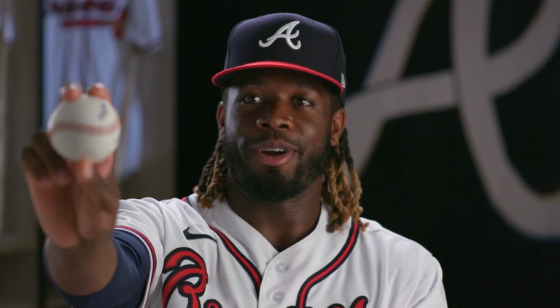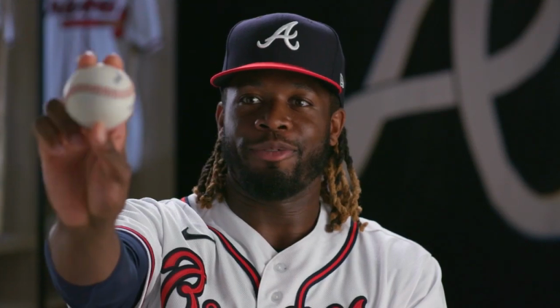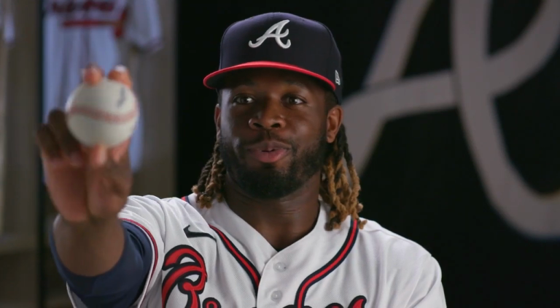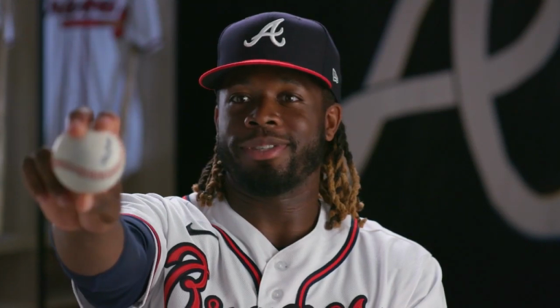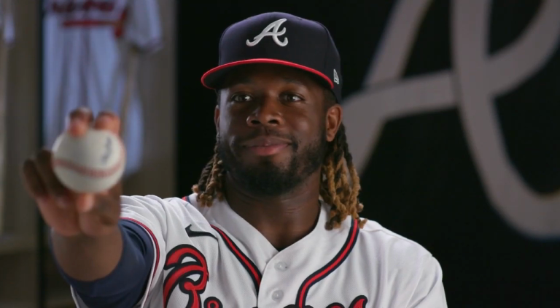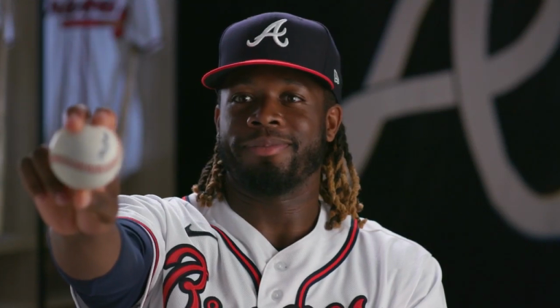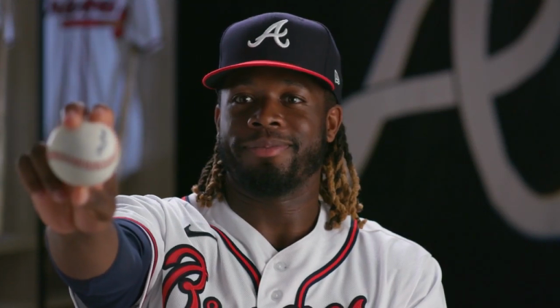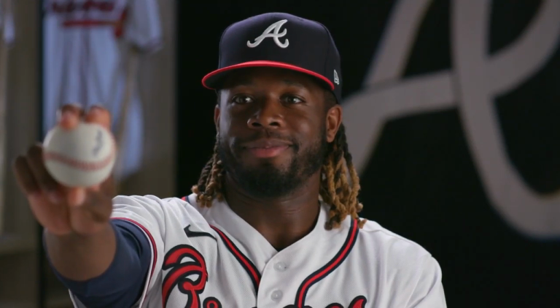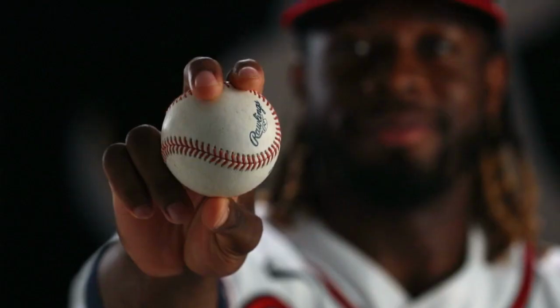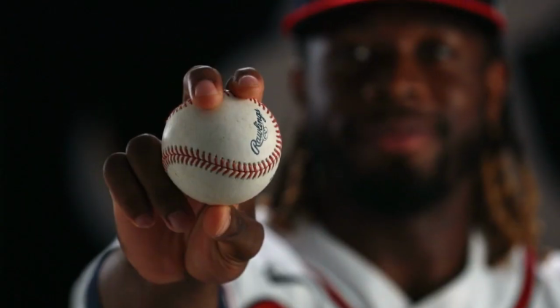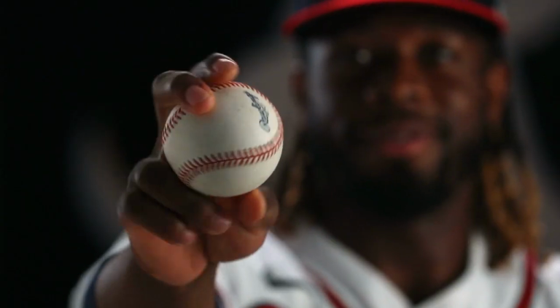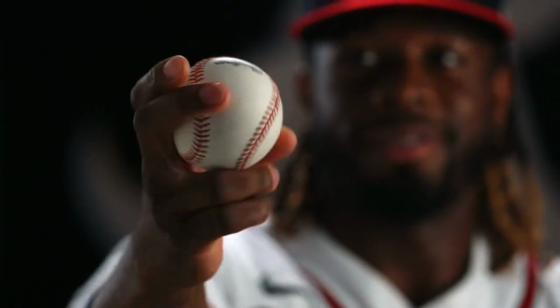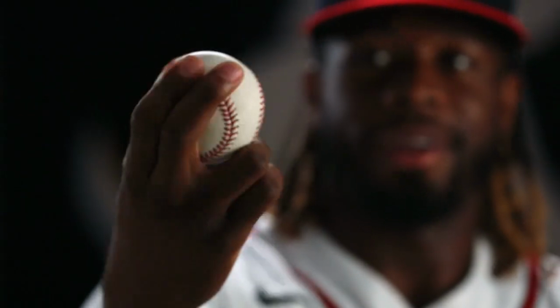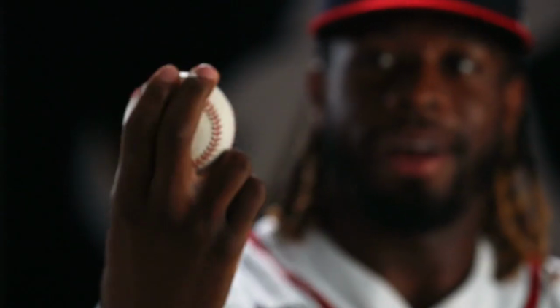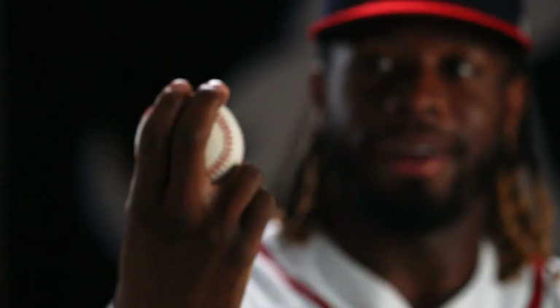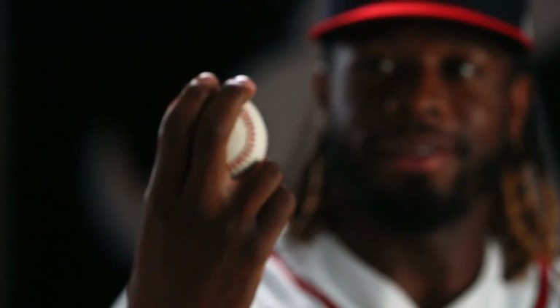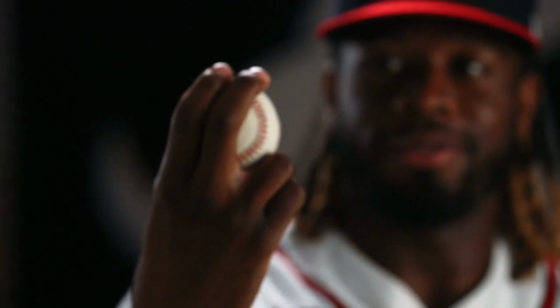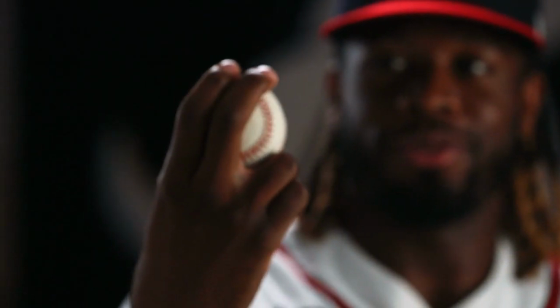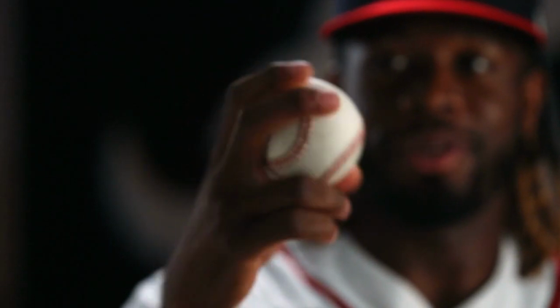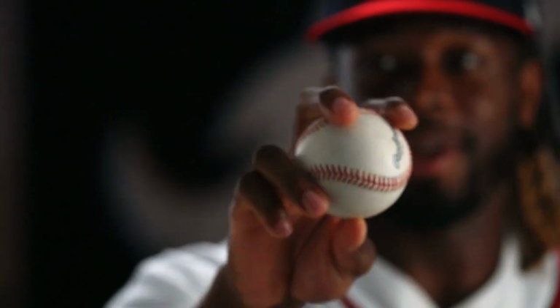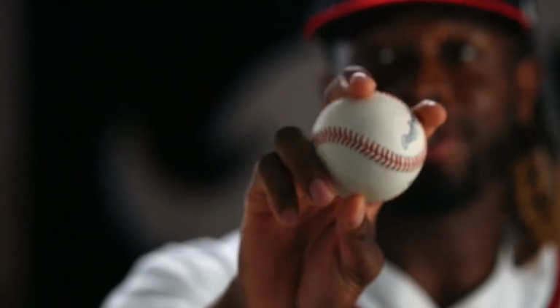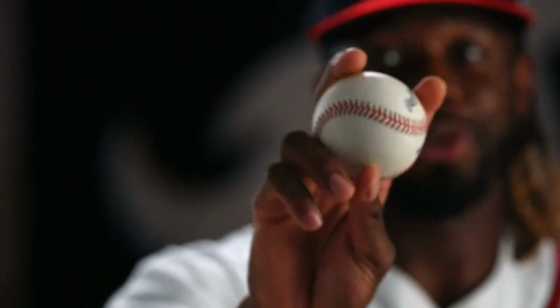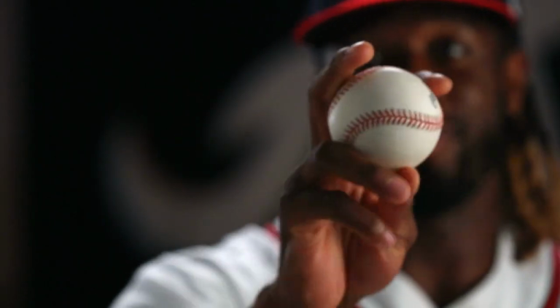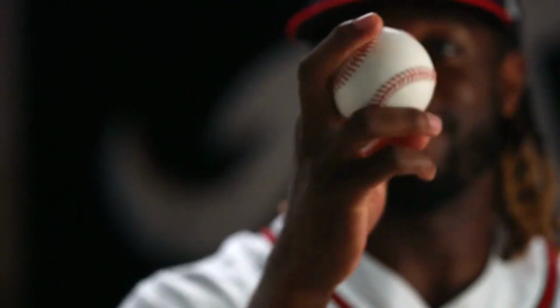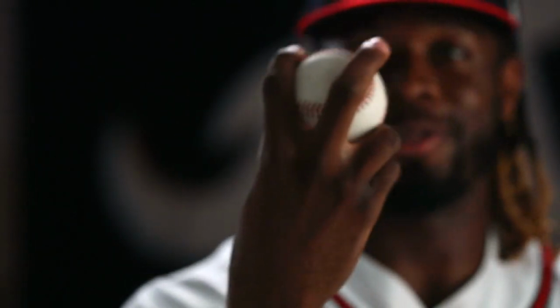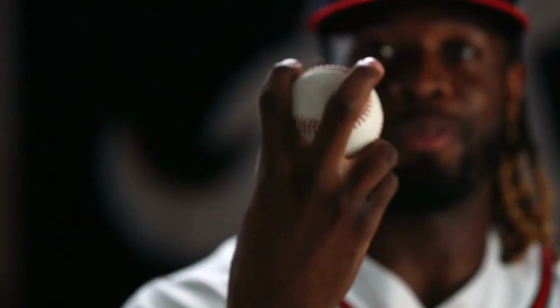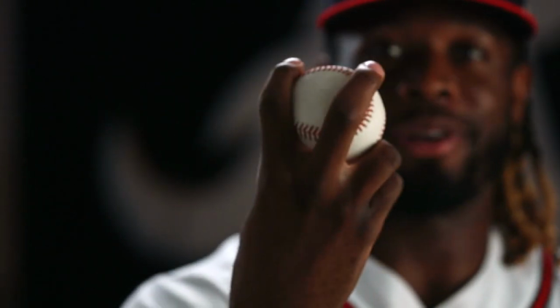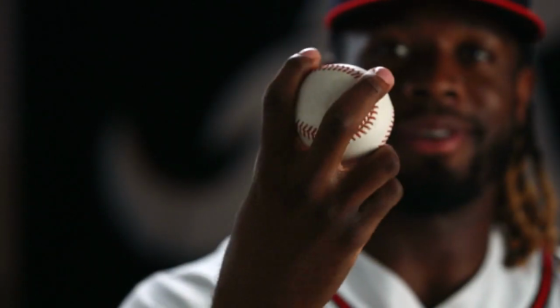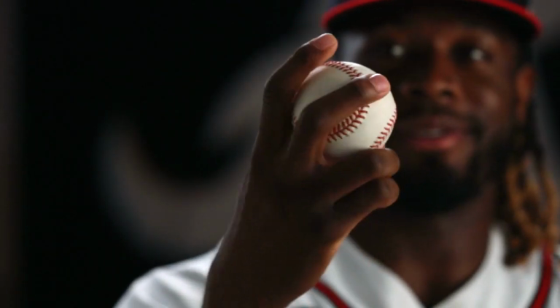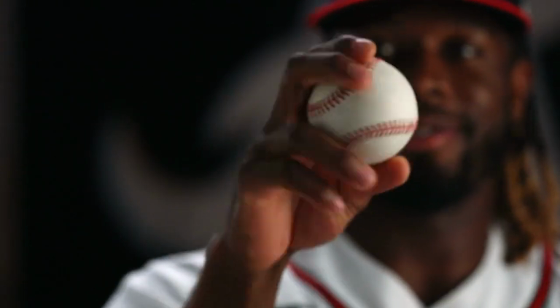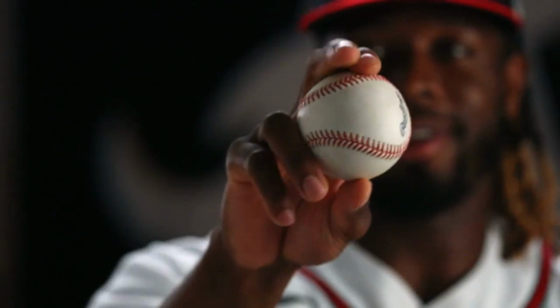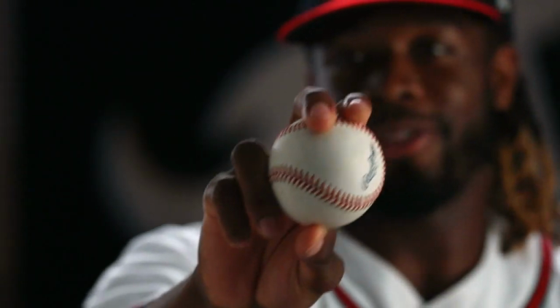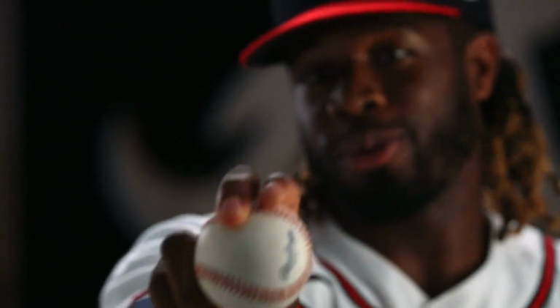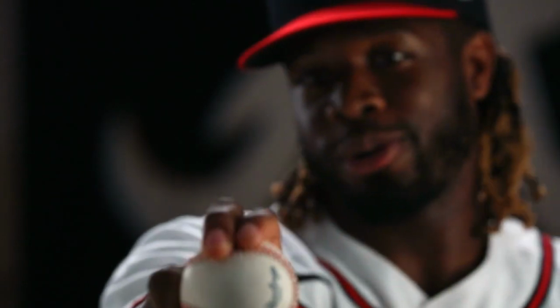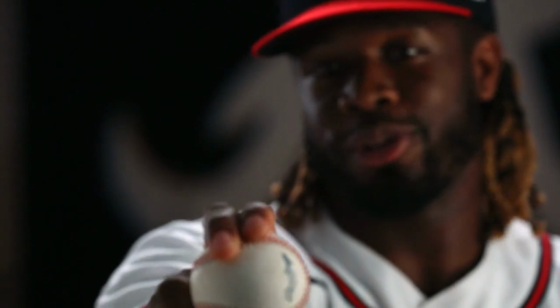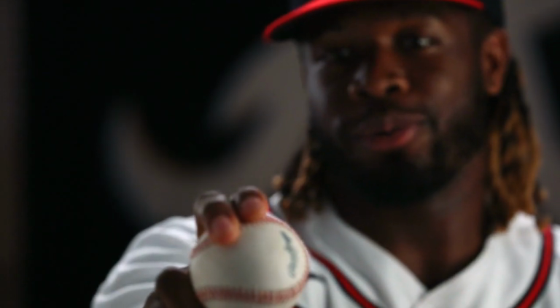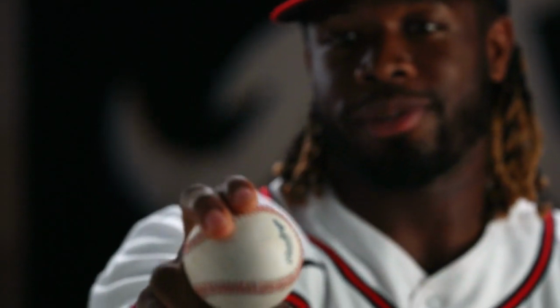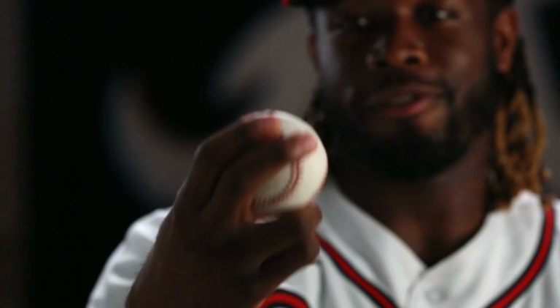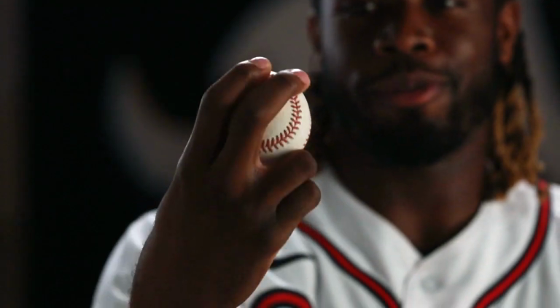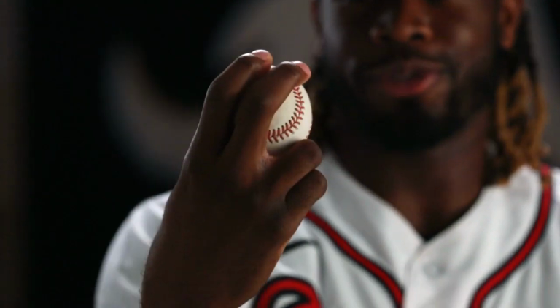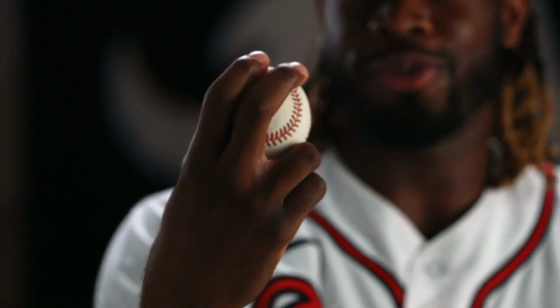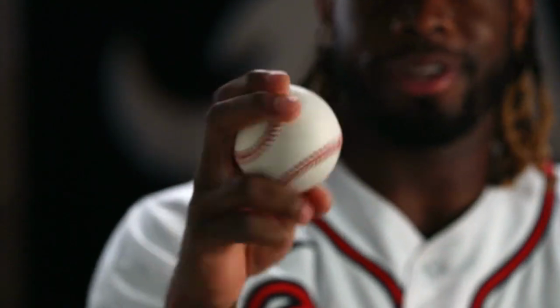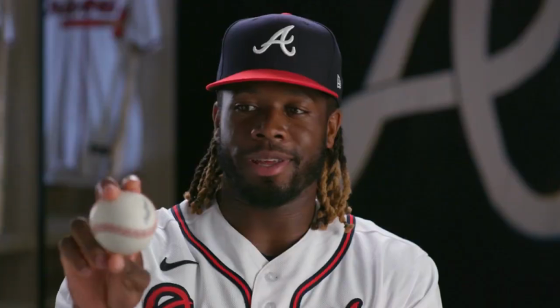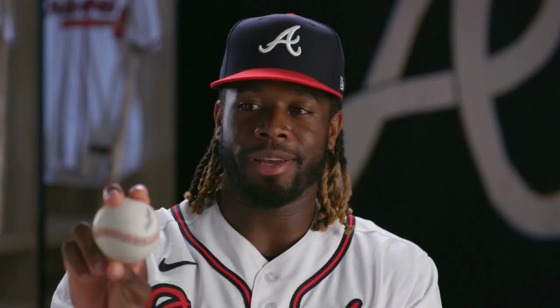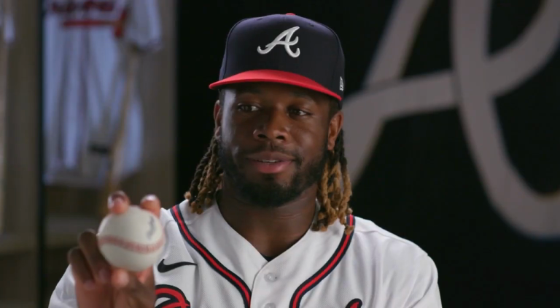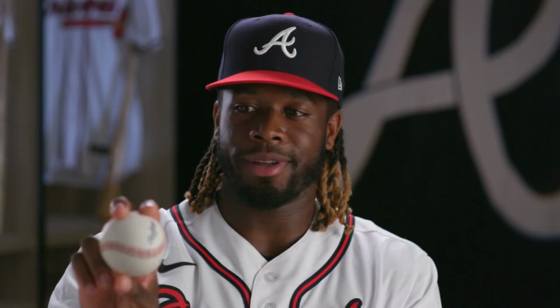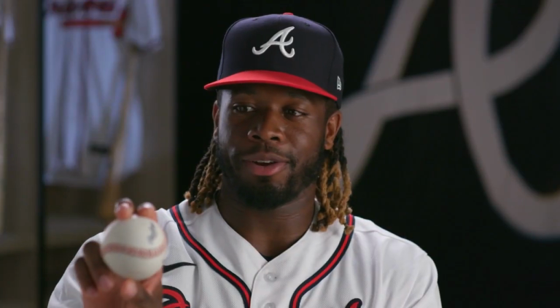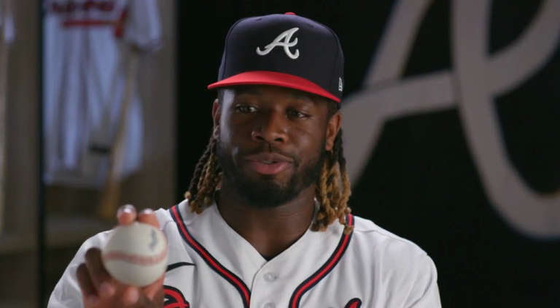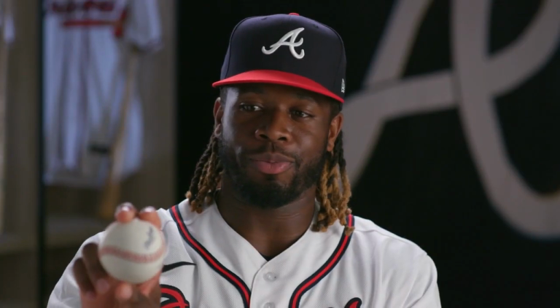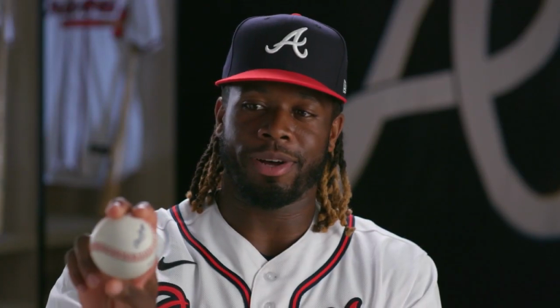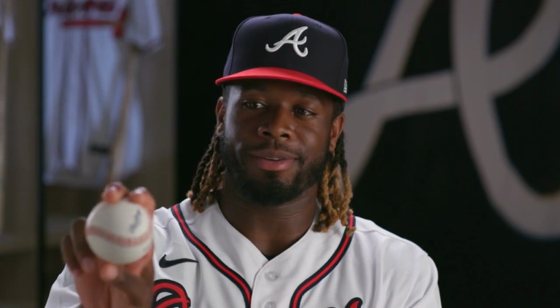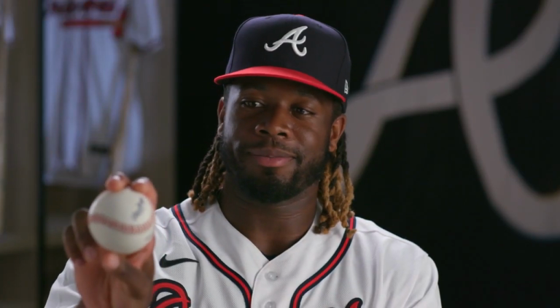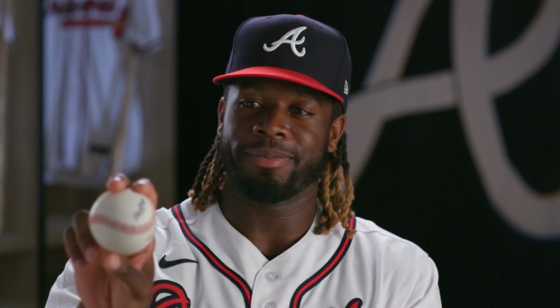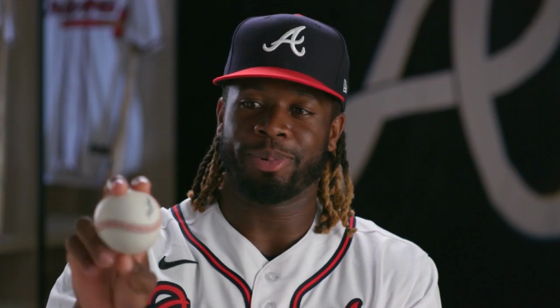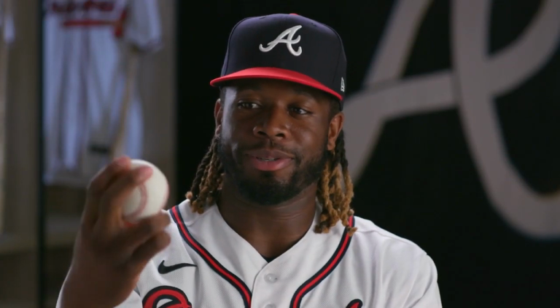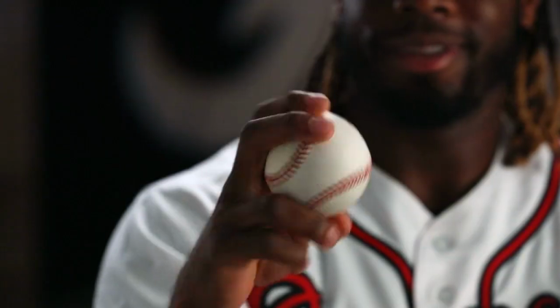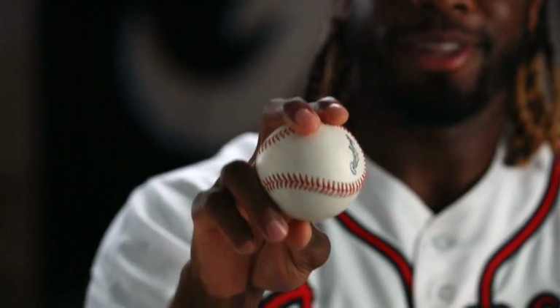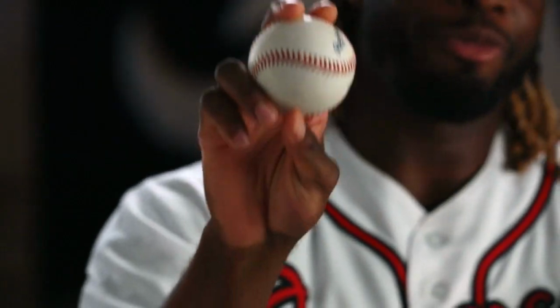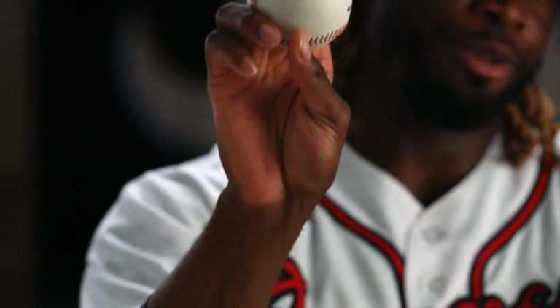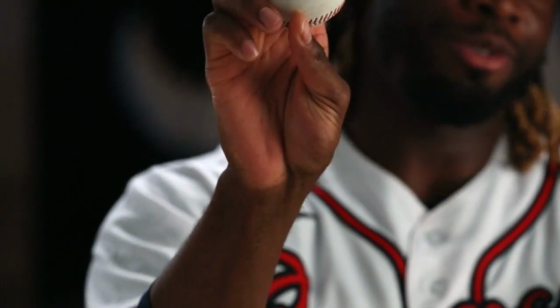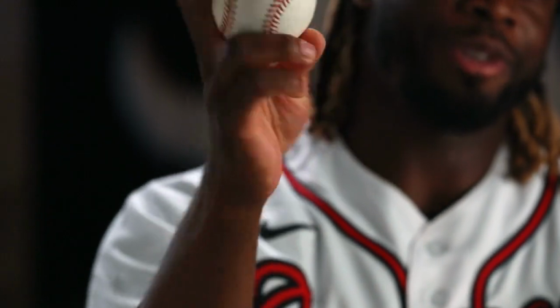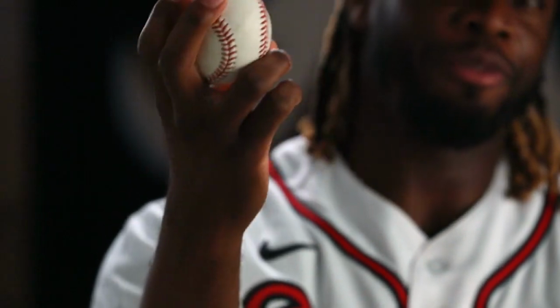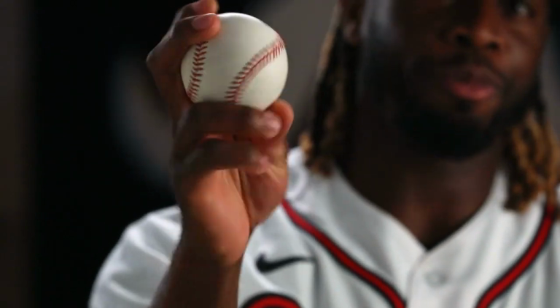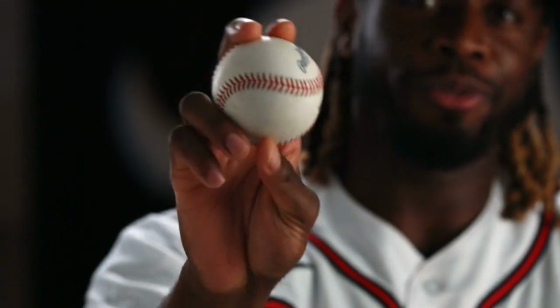All right, four seam. Some guys throw it spread, I throw it close. I've always thrown like that — I don't know why, but it feels comfortable.